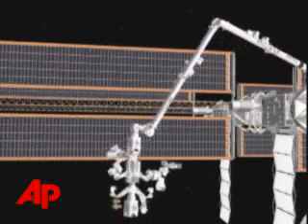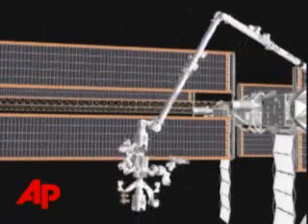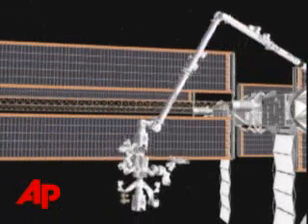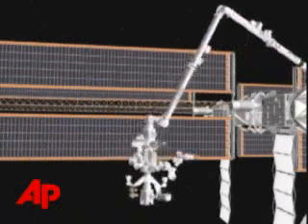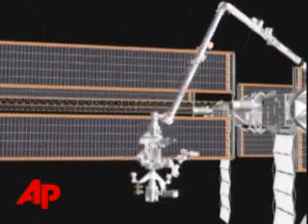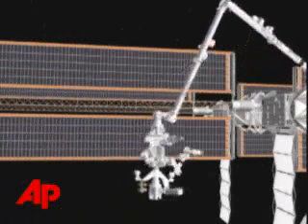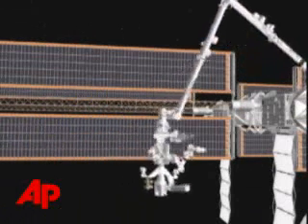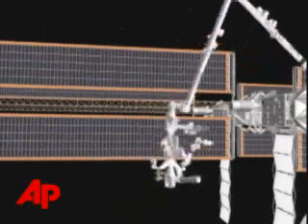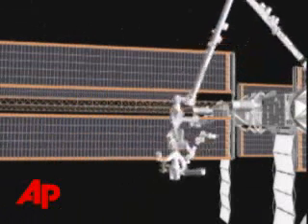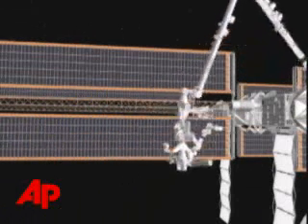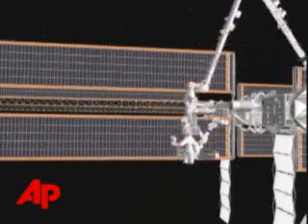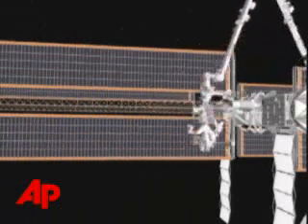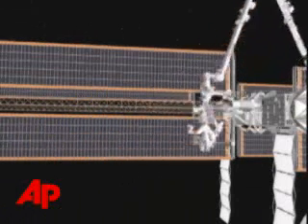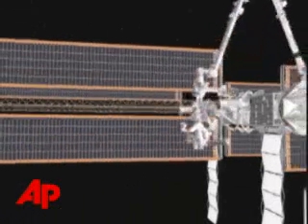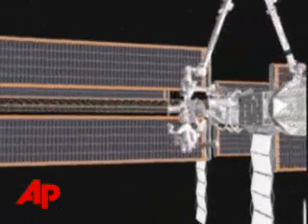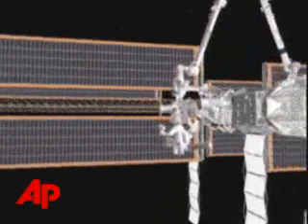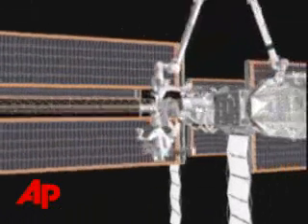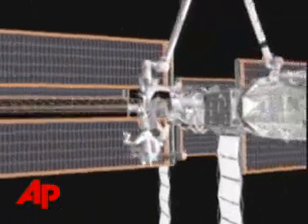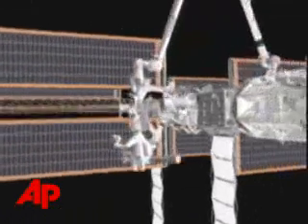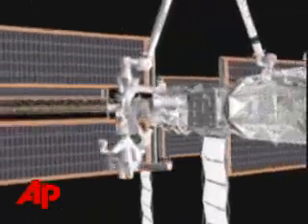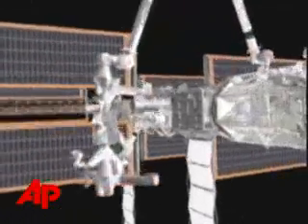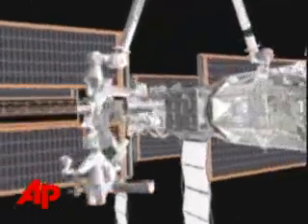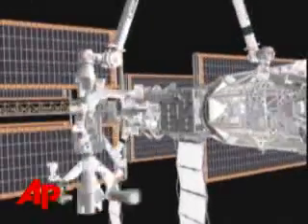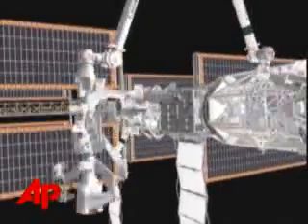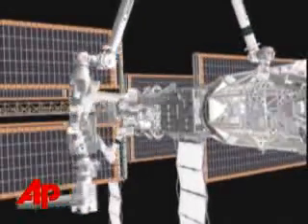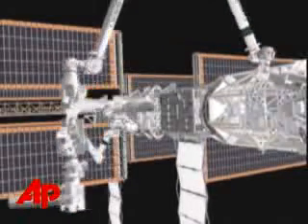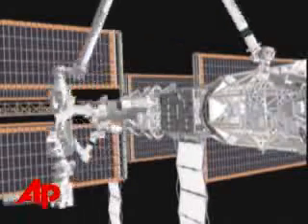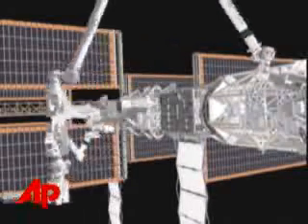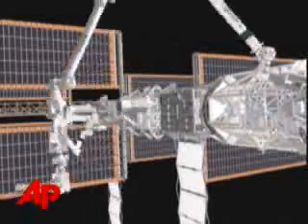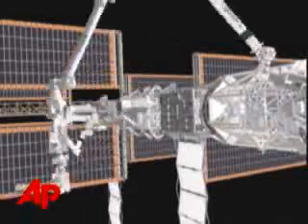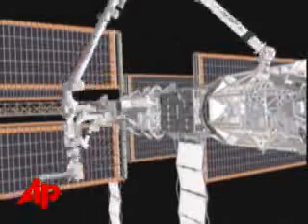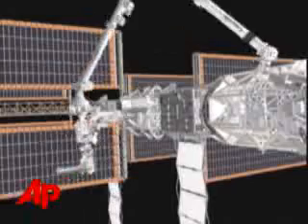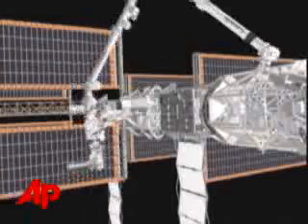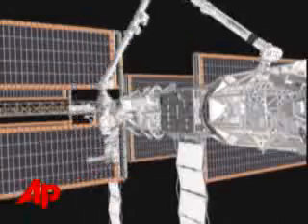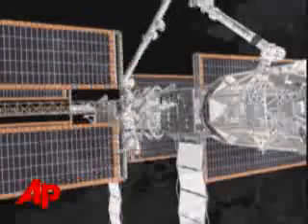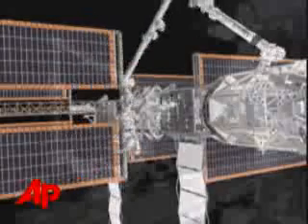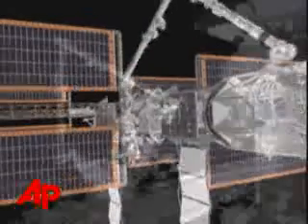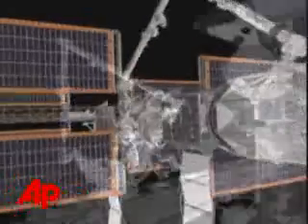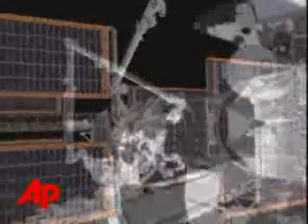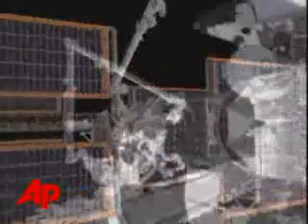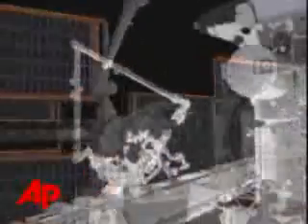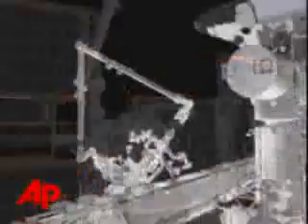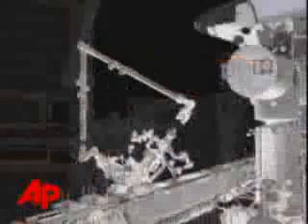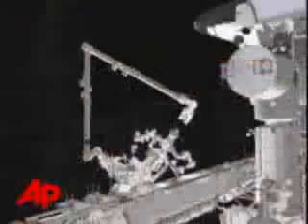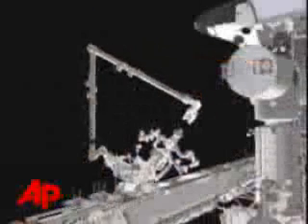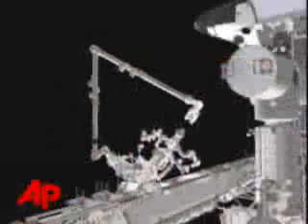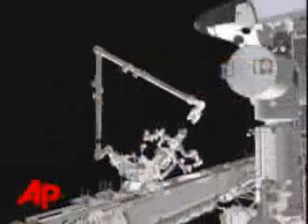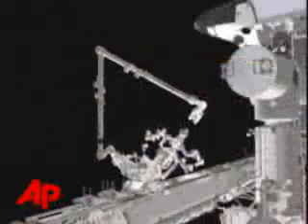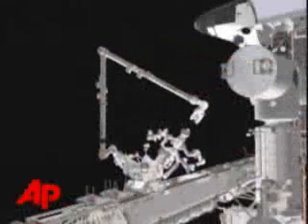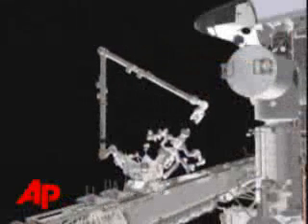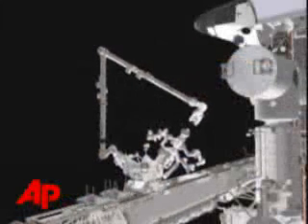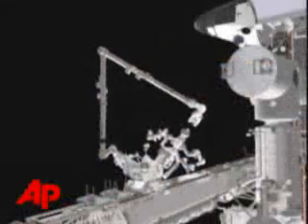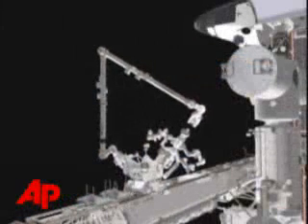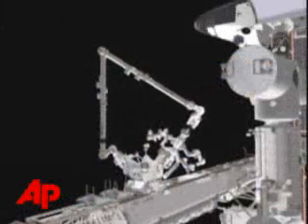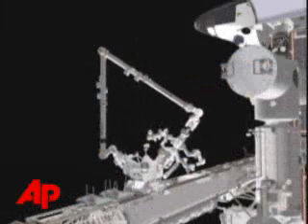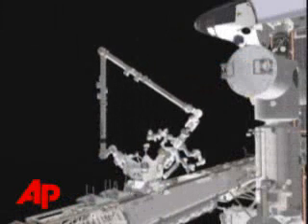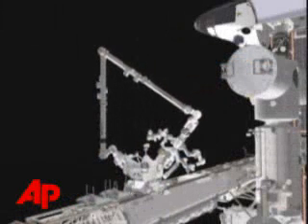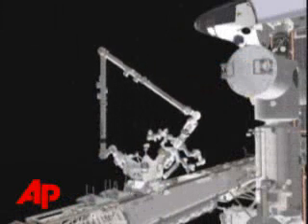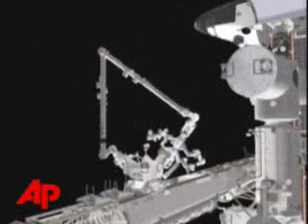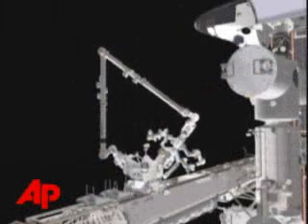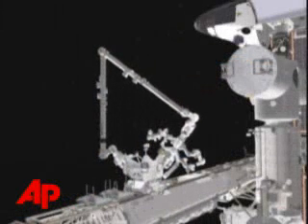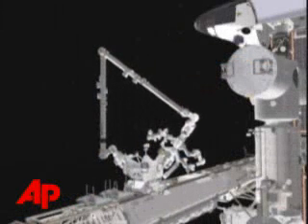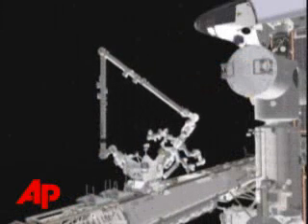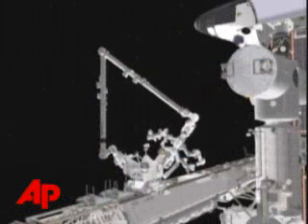The 3,400-pound, 200-million-dollar device will be attached to a railway on the outside of the space station.